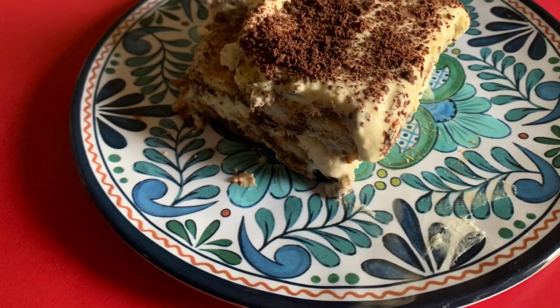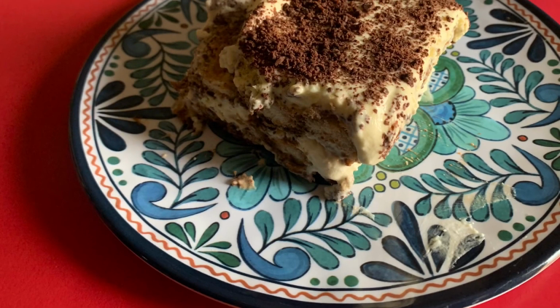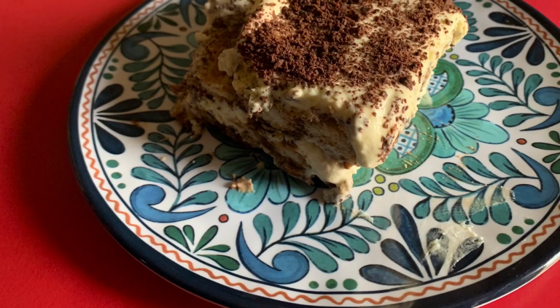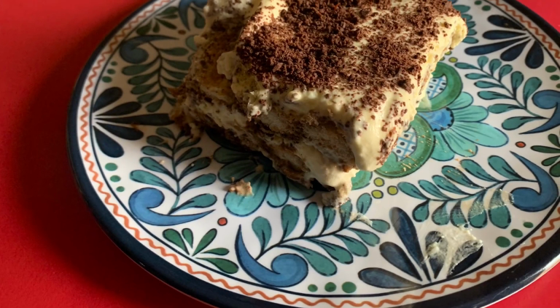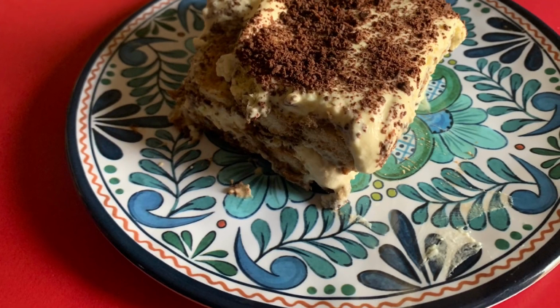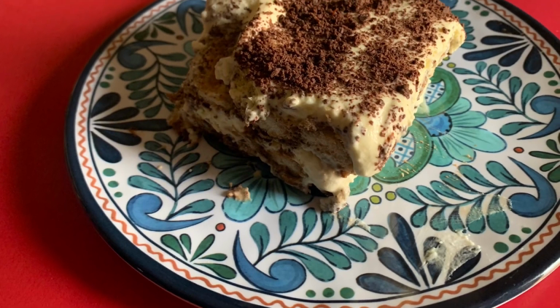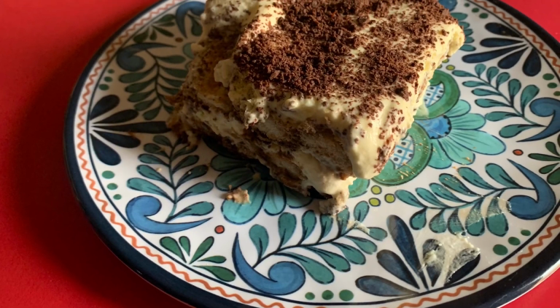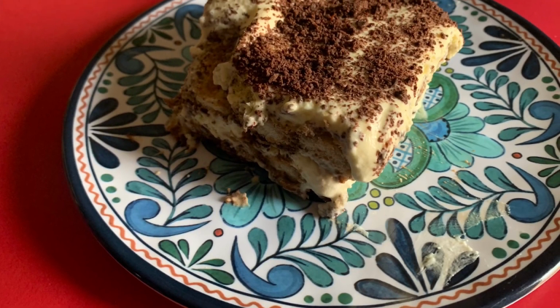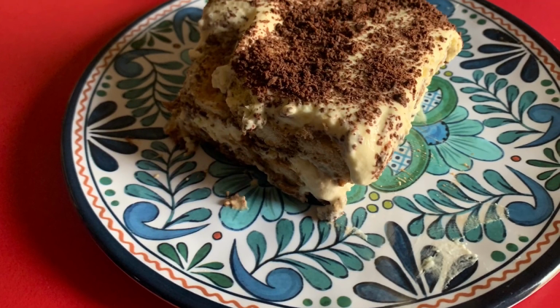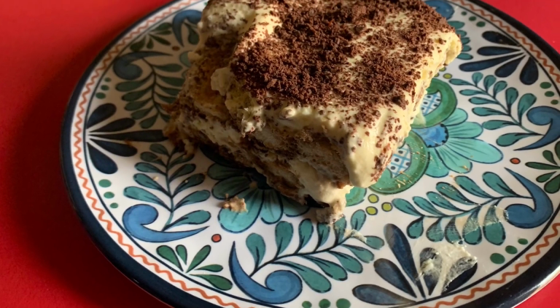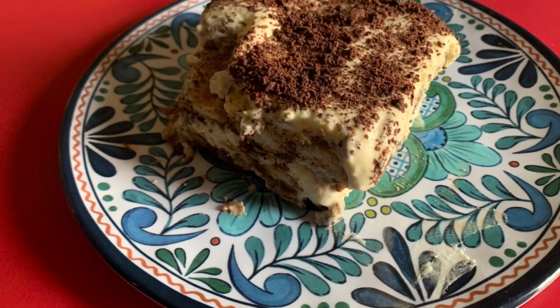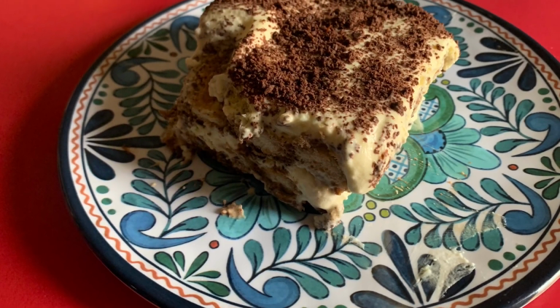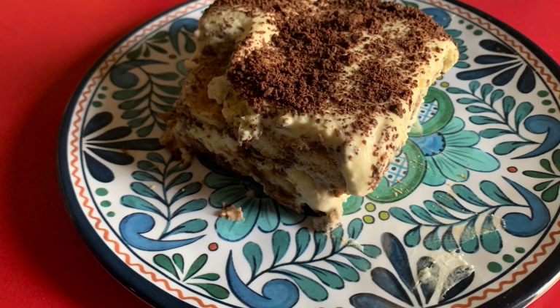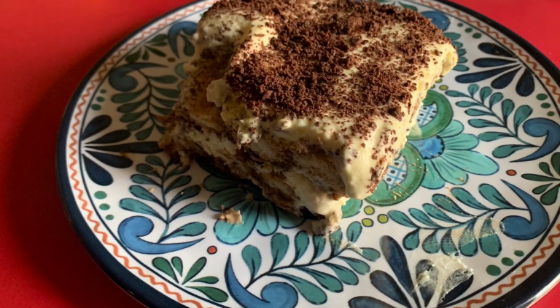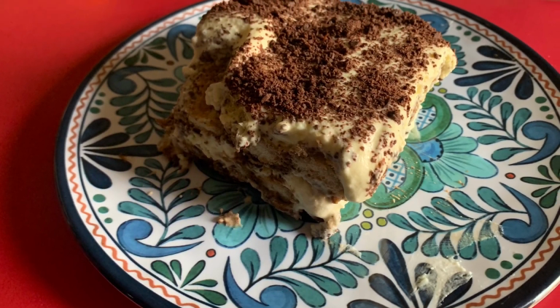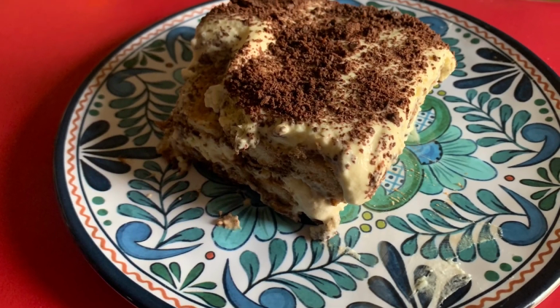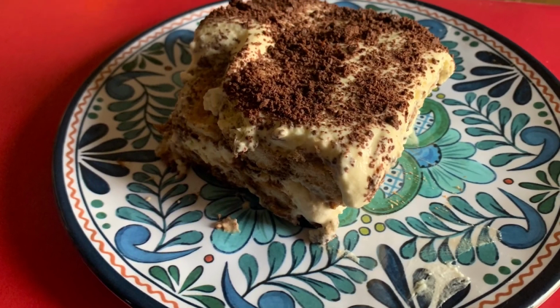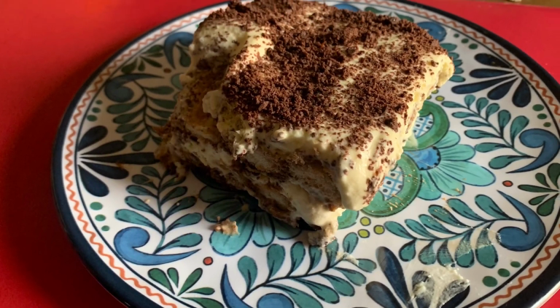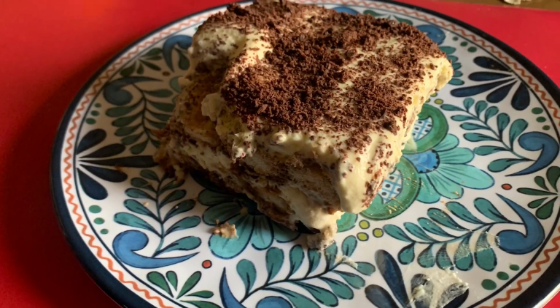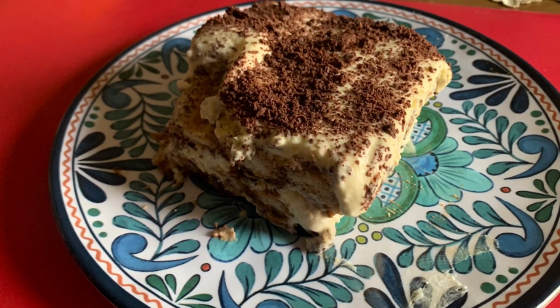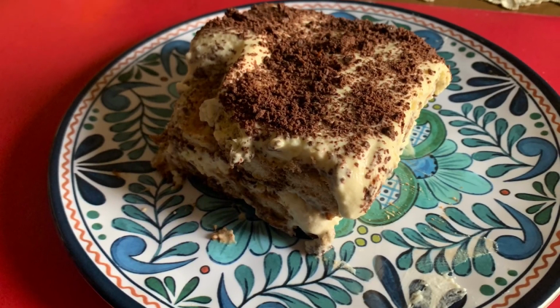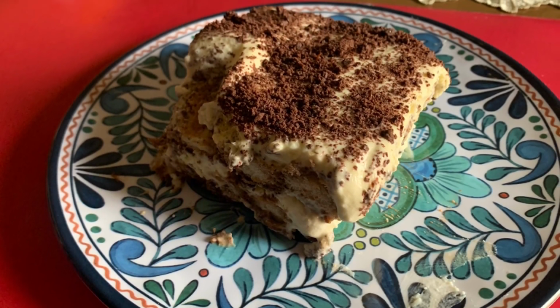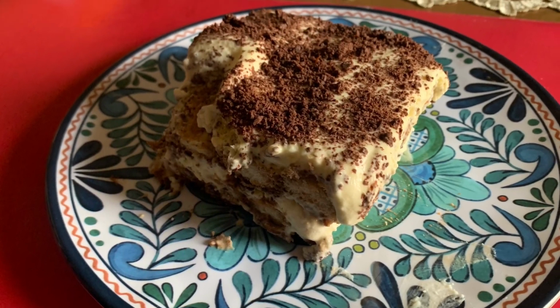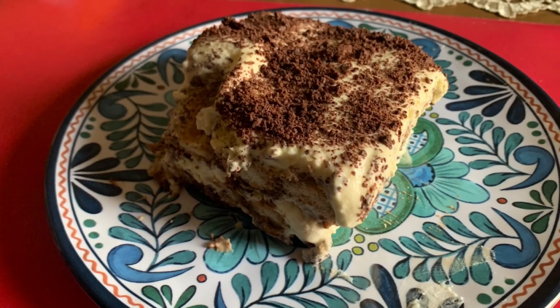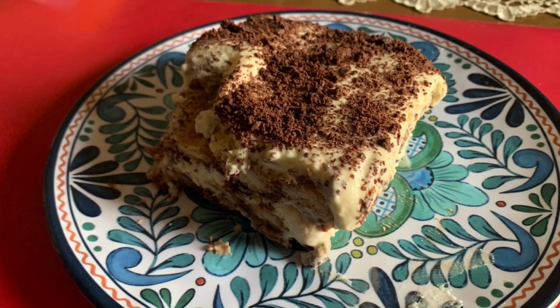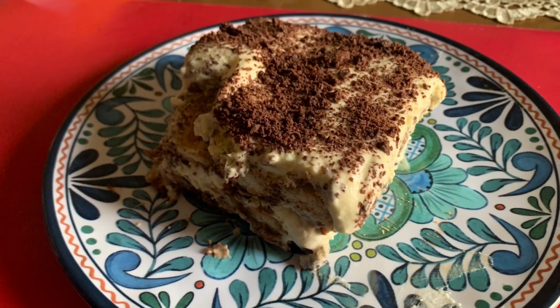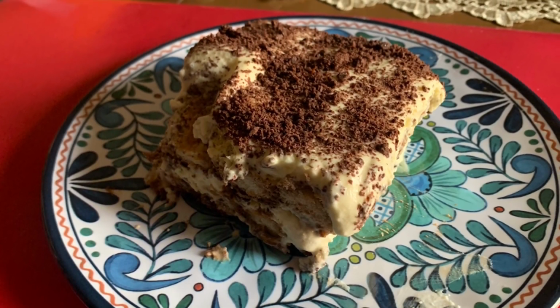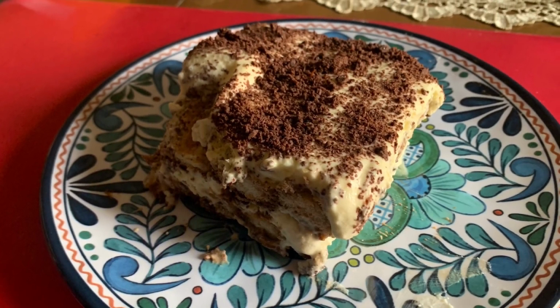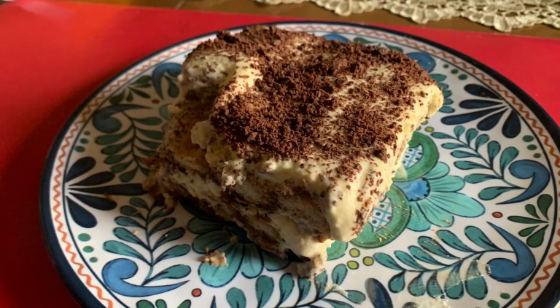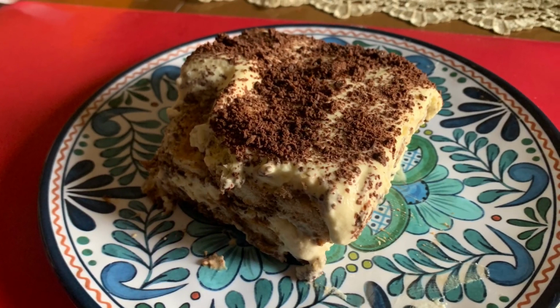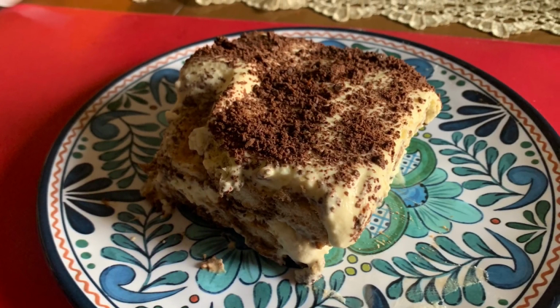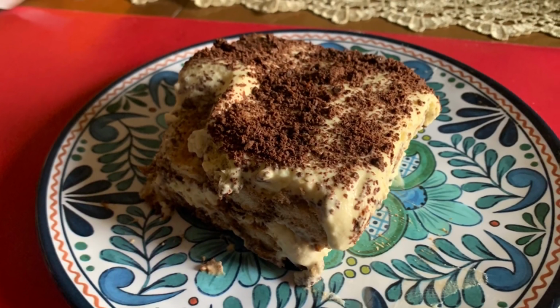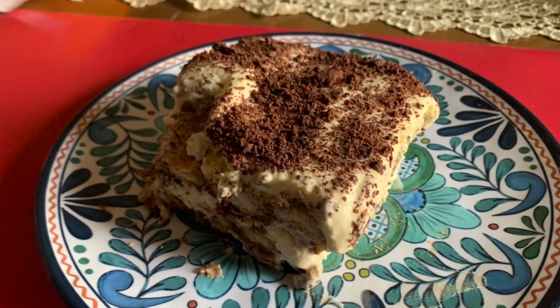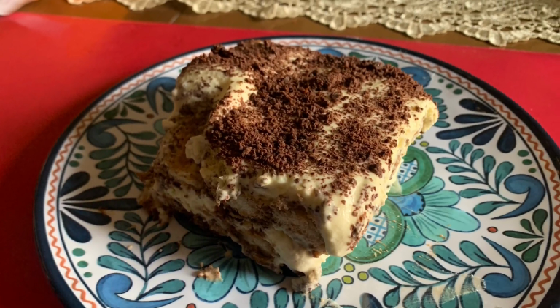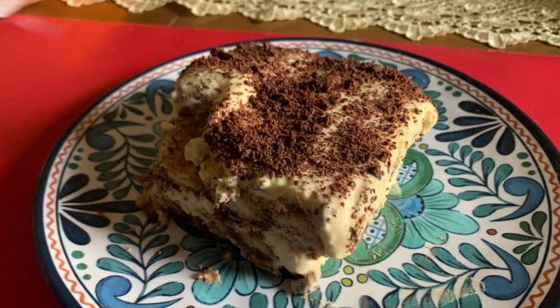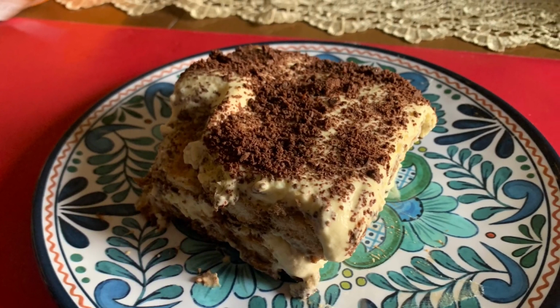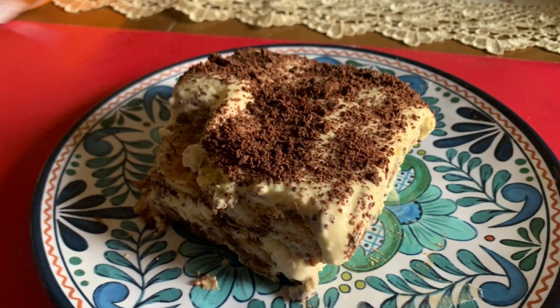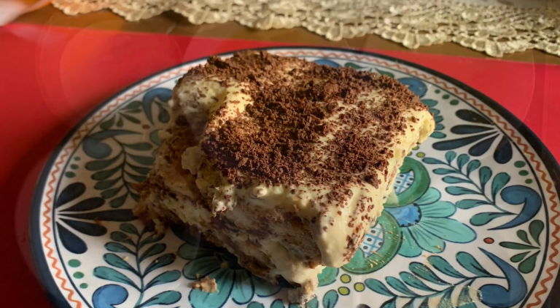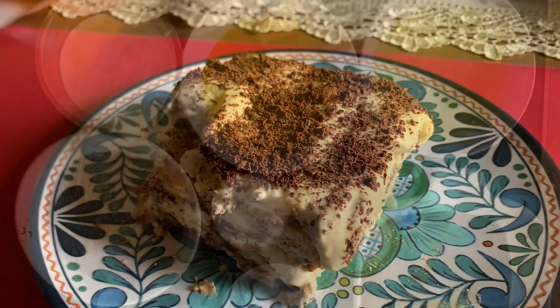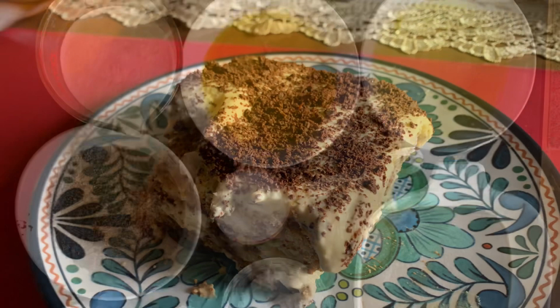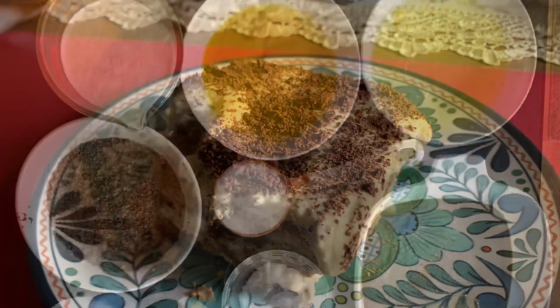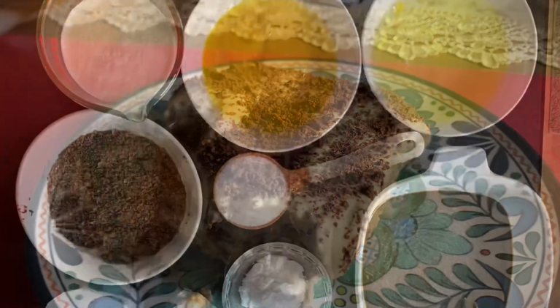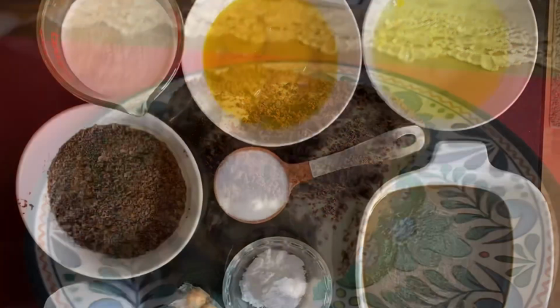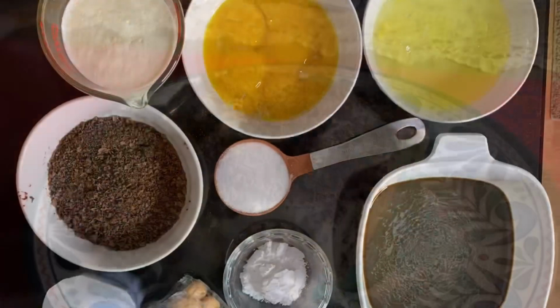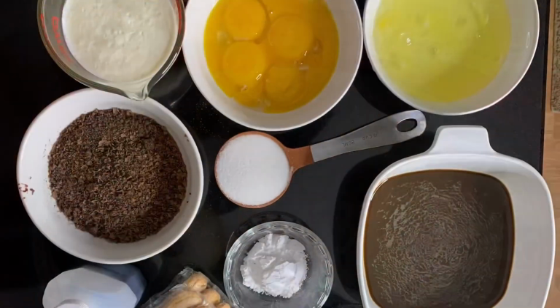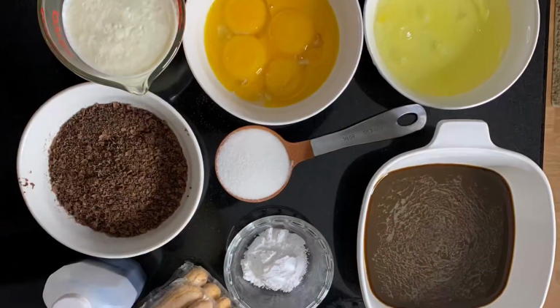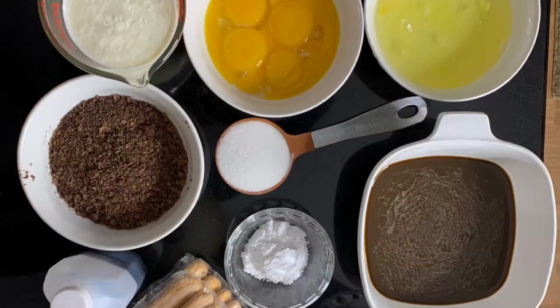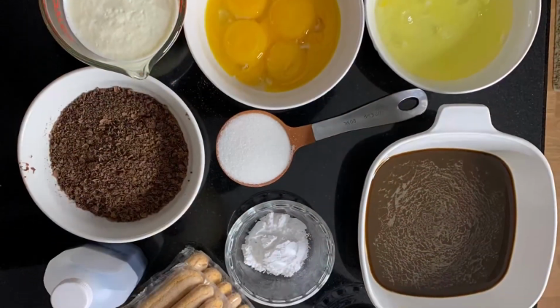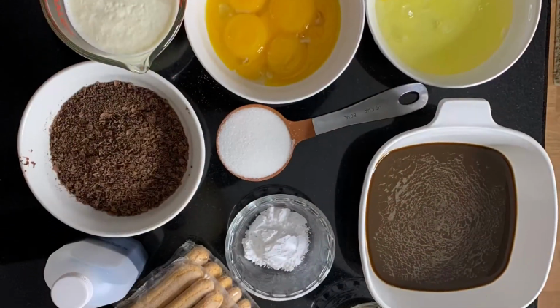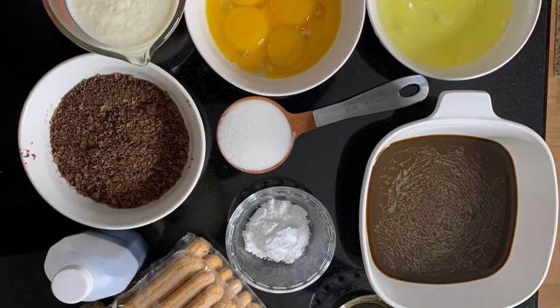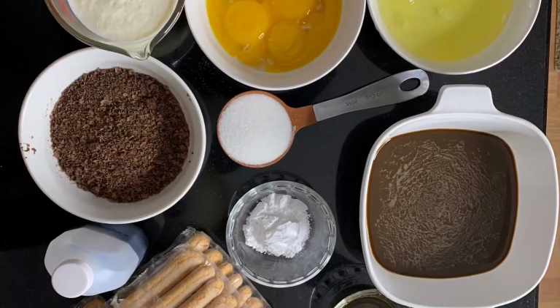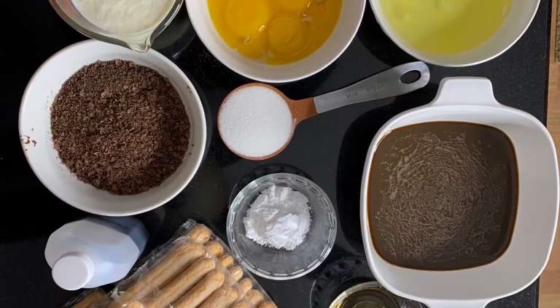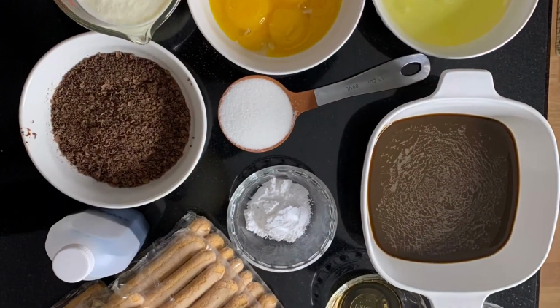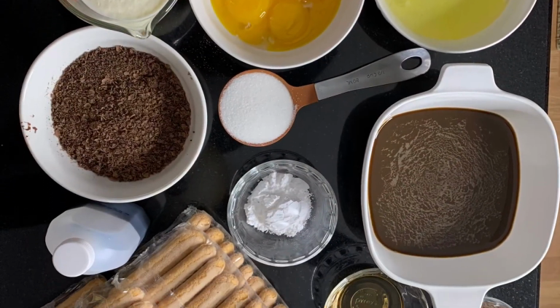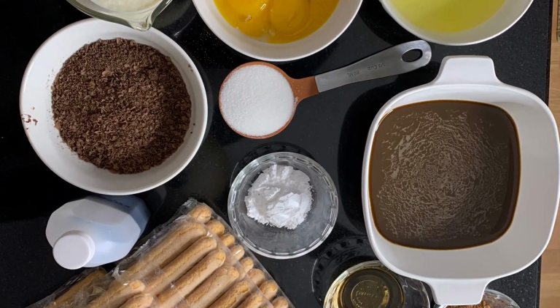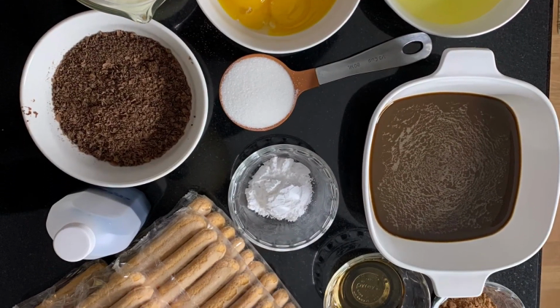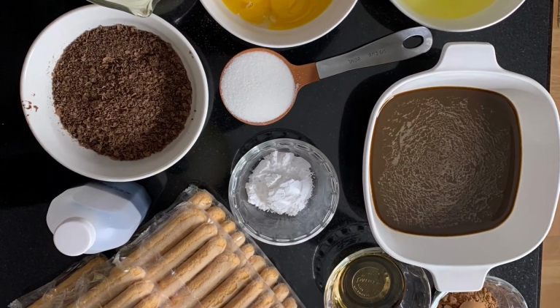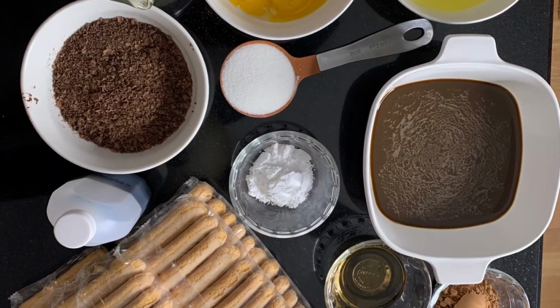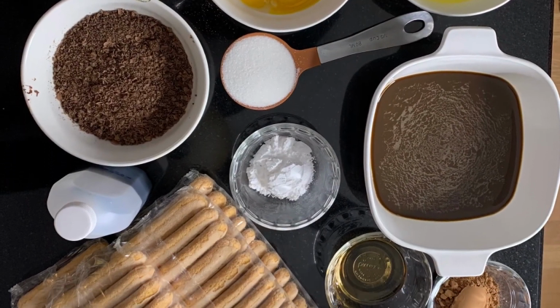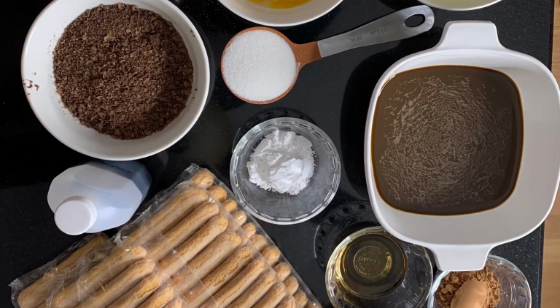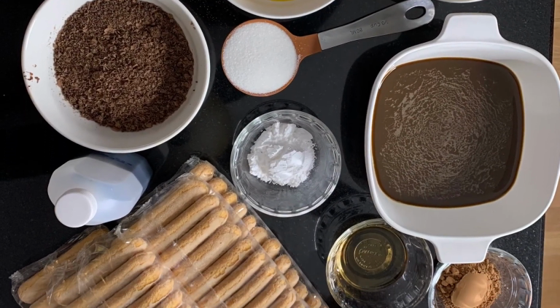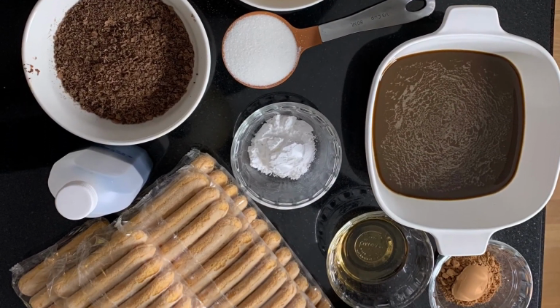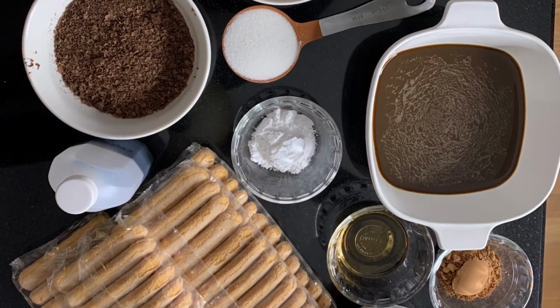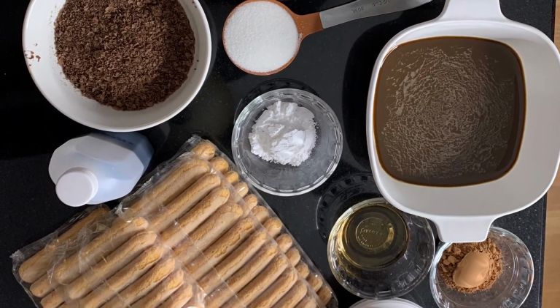Today we're going to be making a delicious tiramisu. And these are the ingredients that will be needed for this recipe.